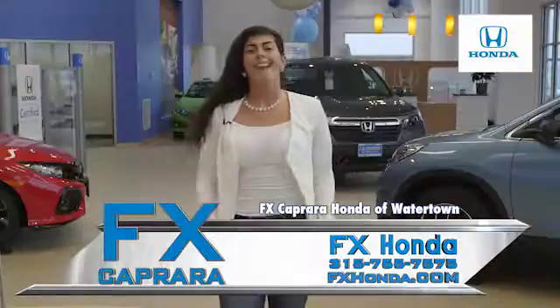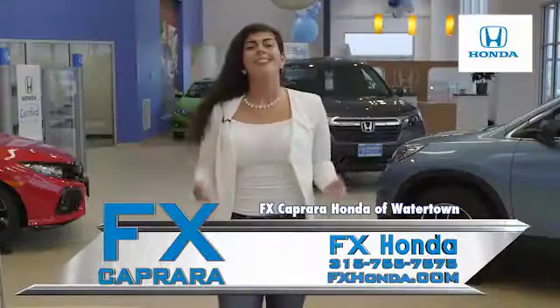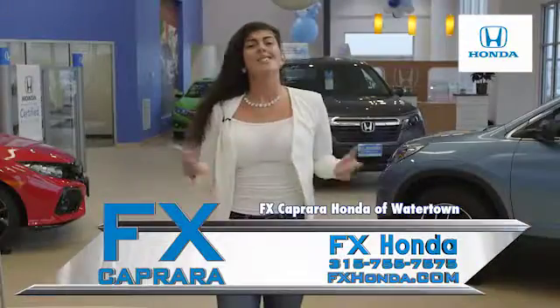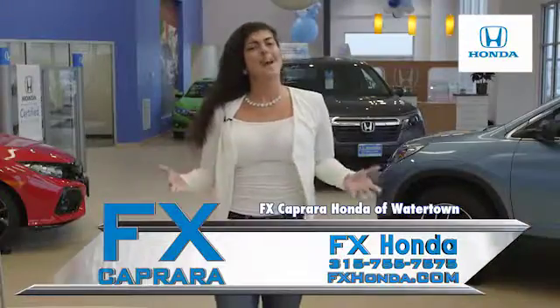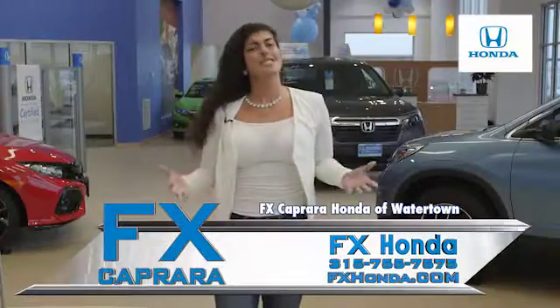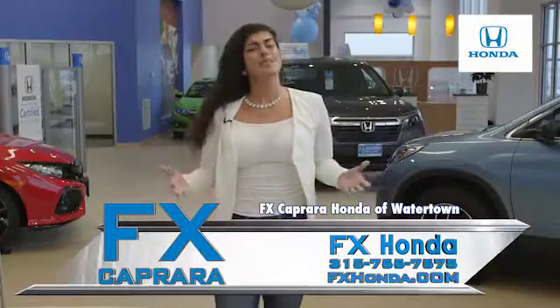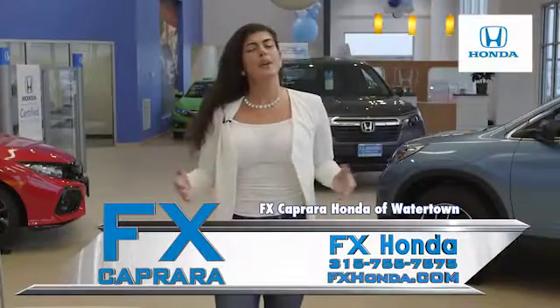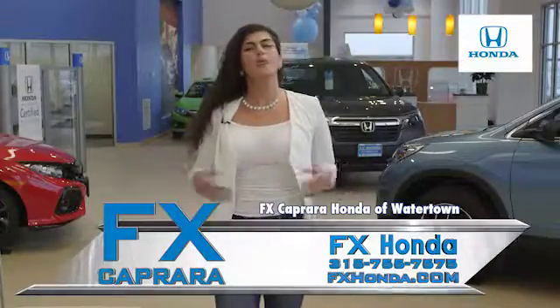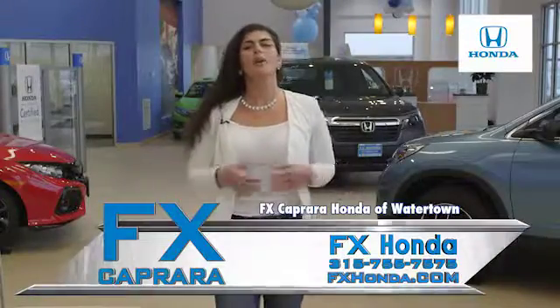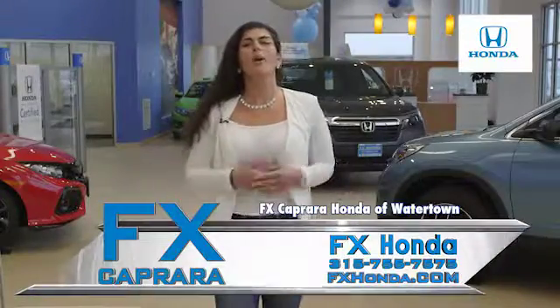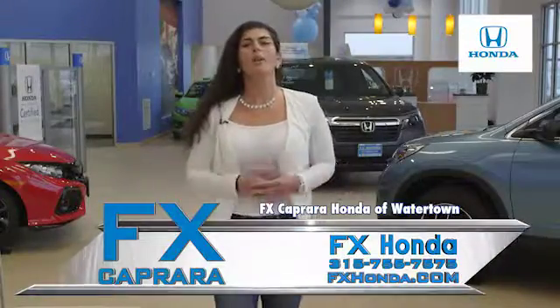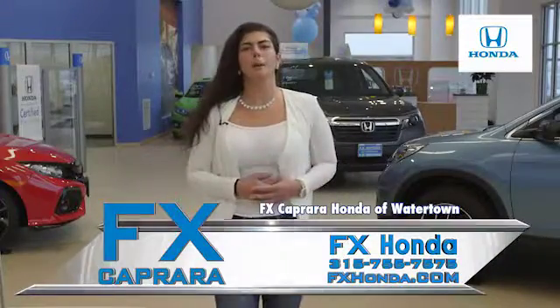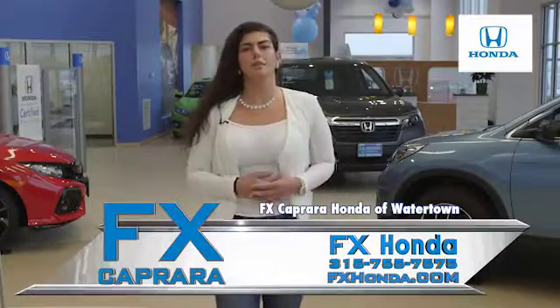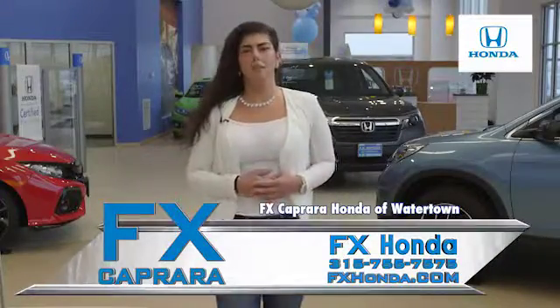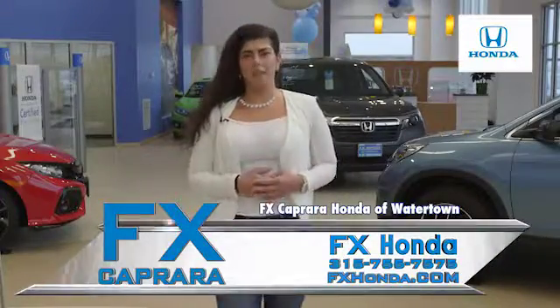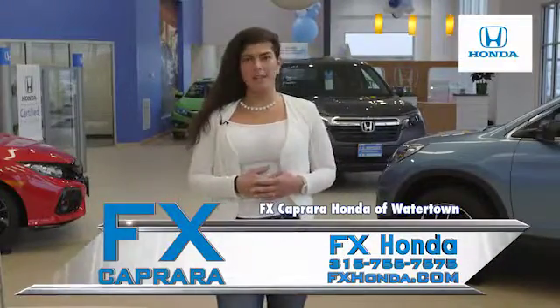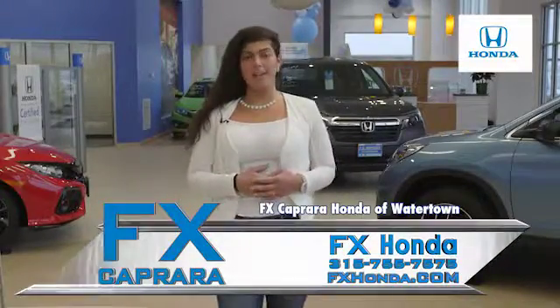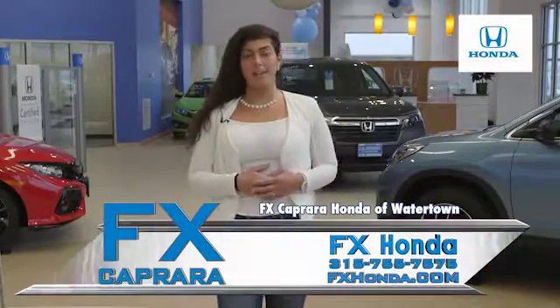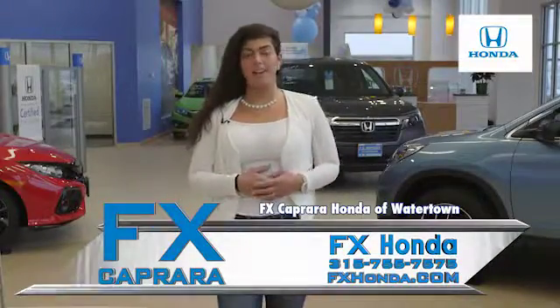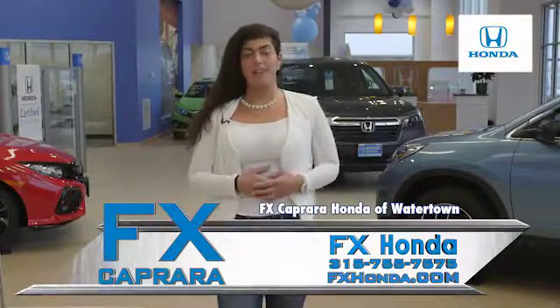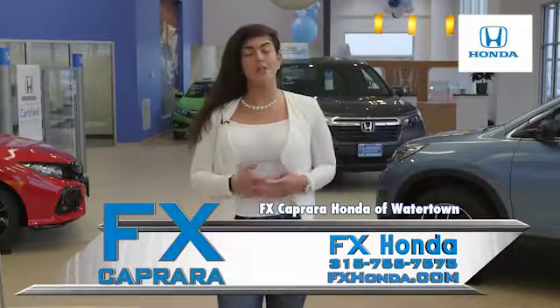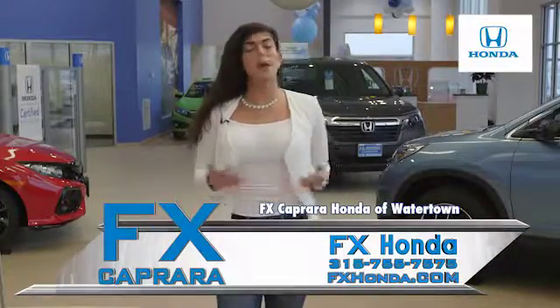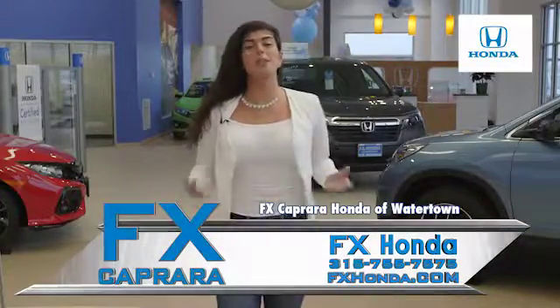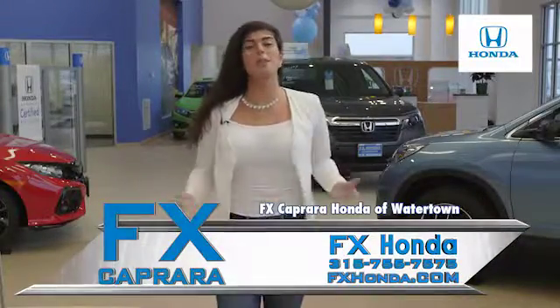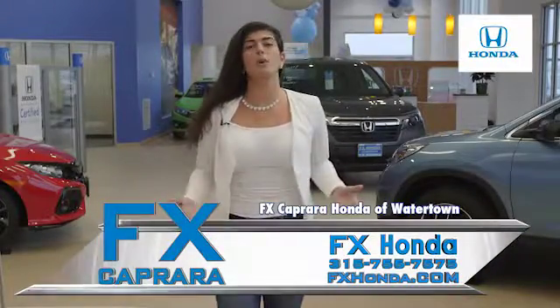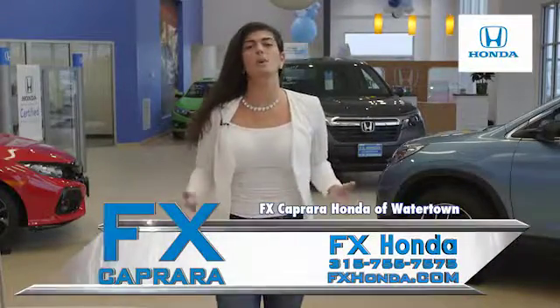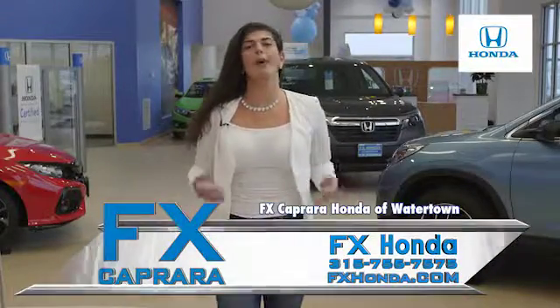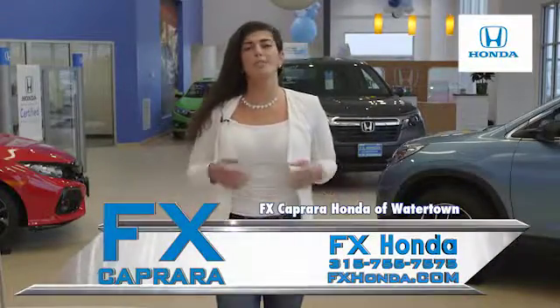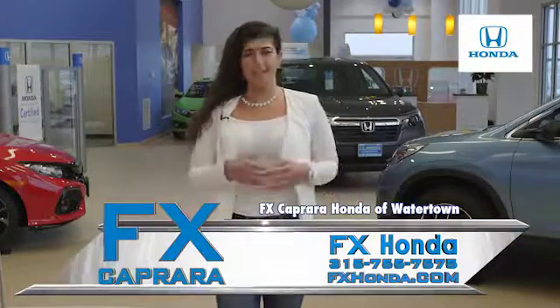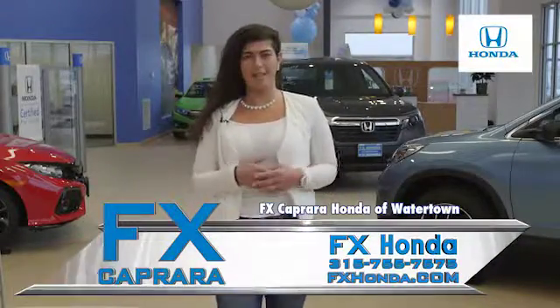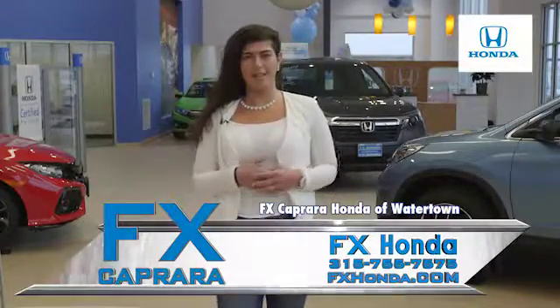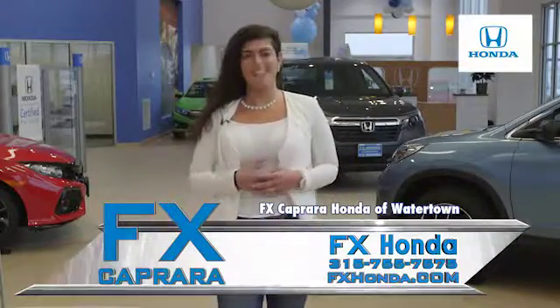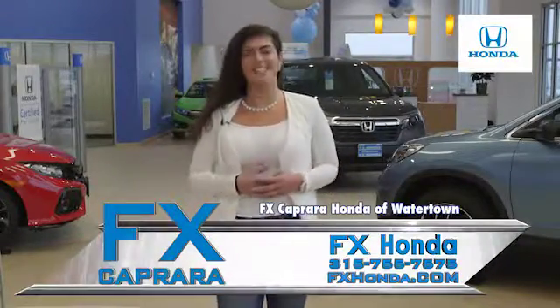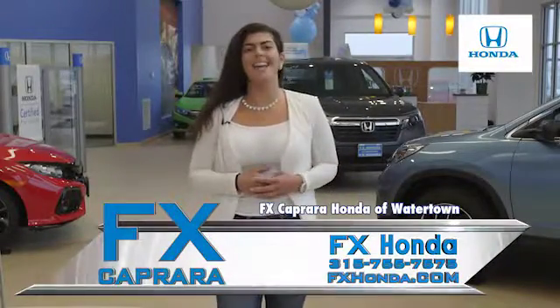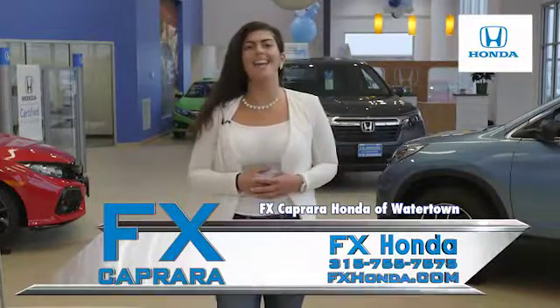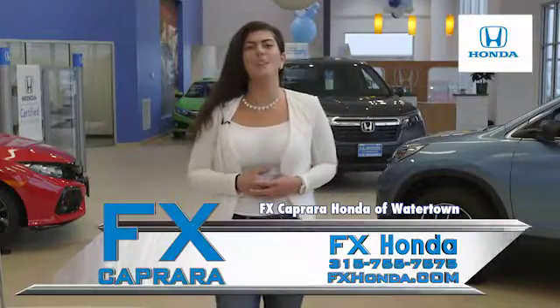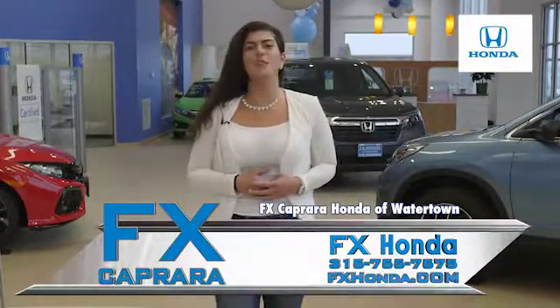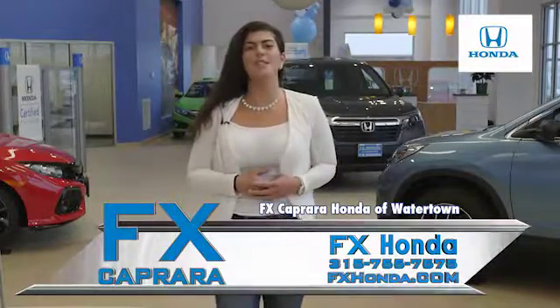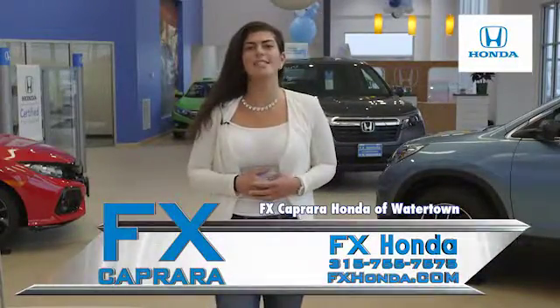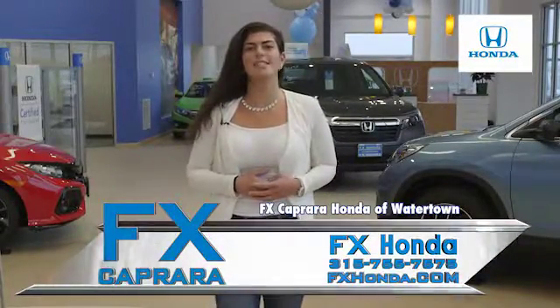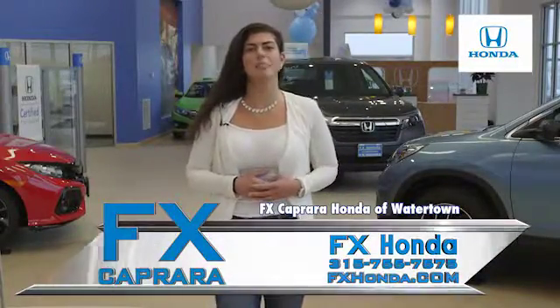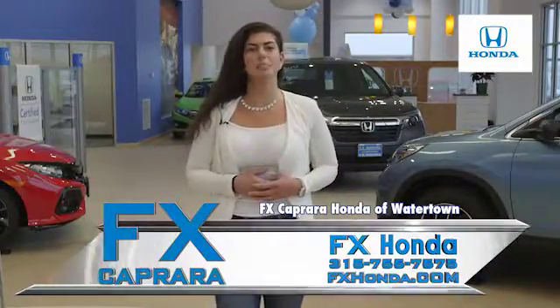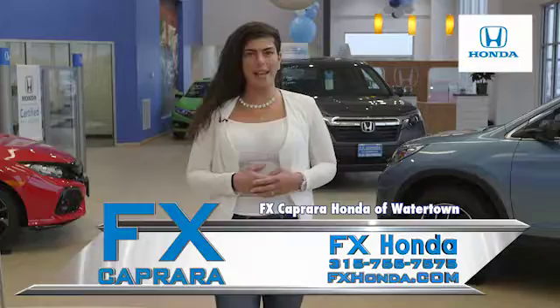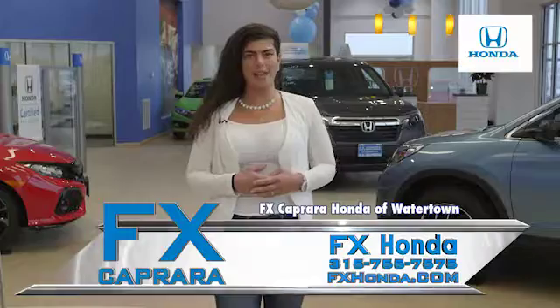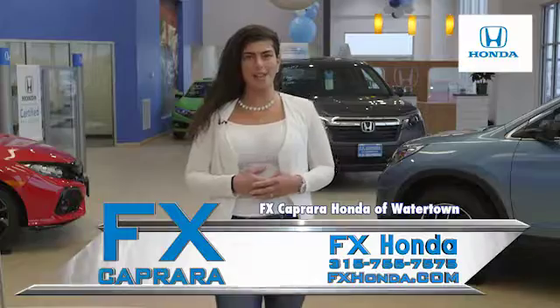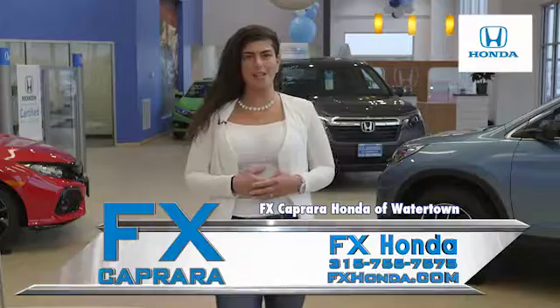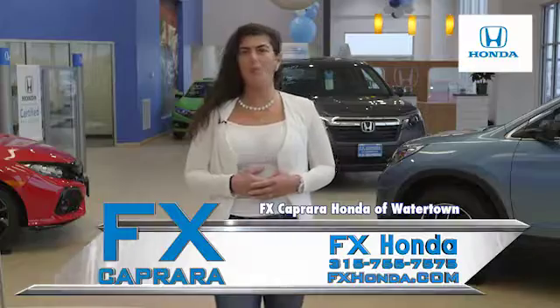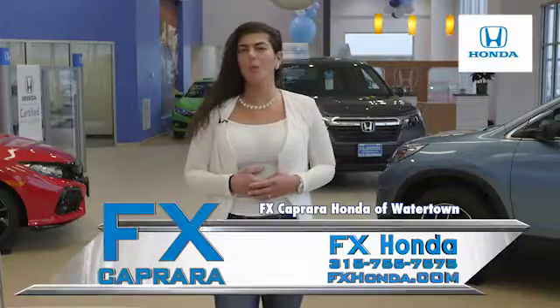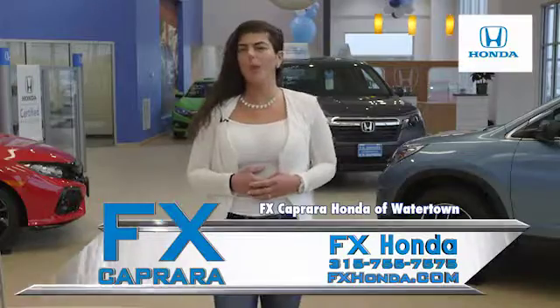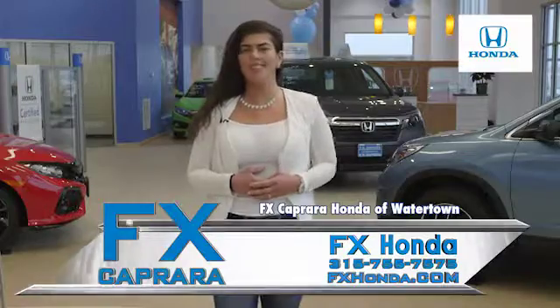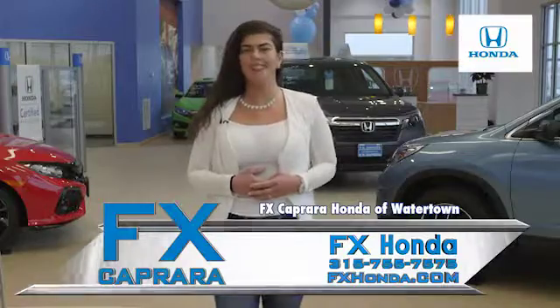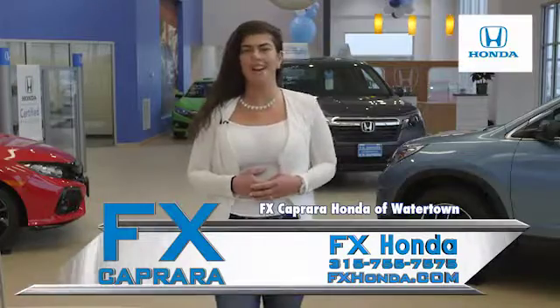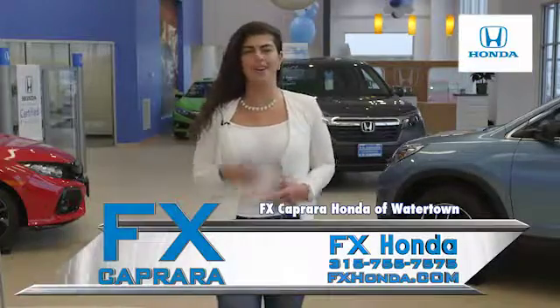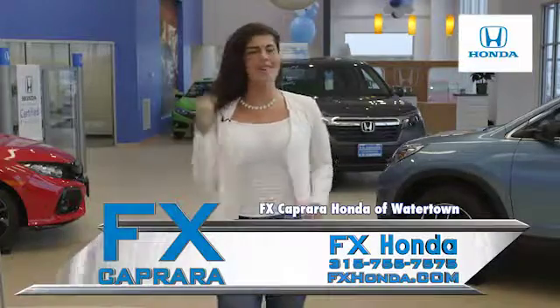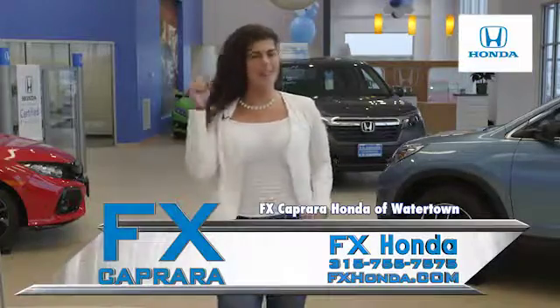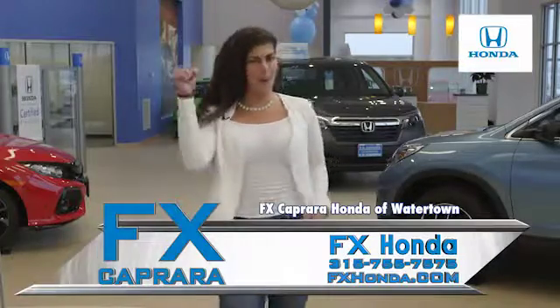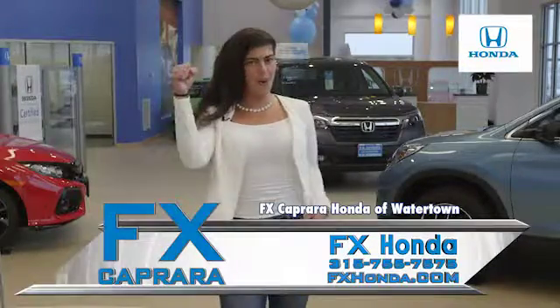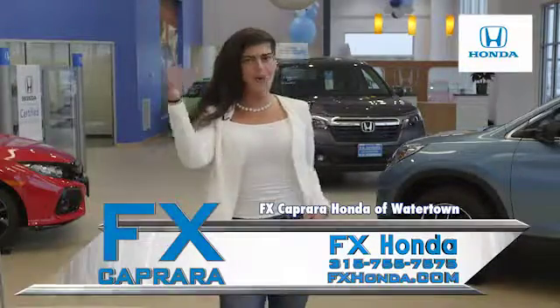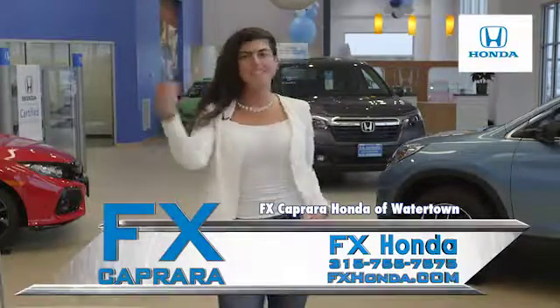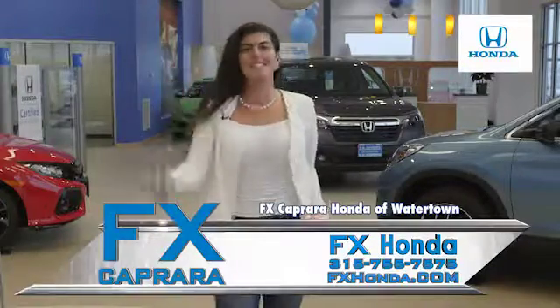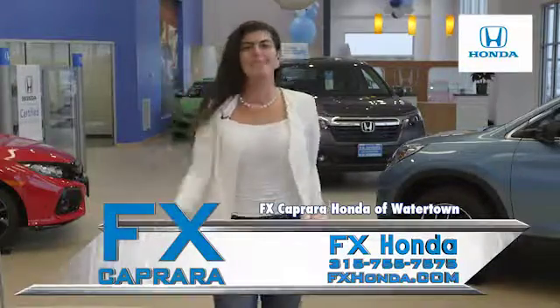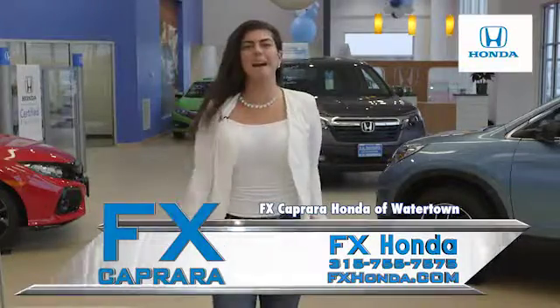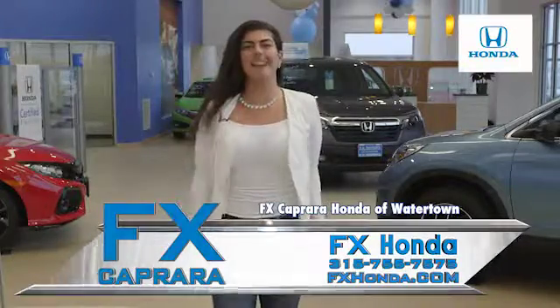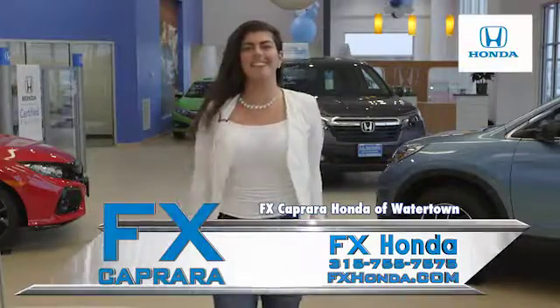As you know, we're all about the family affair. So come and join my family. Take Exit 47, Bradley Street, Watertown. Go Team Honda!